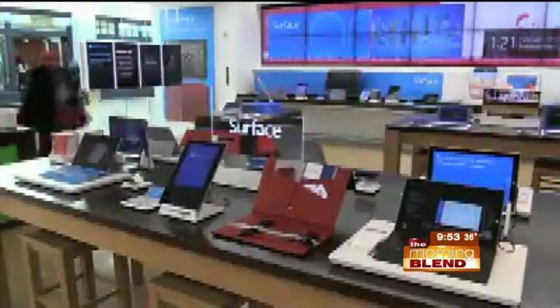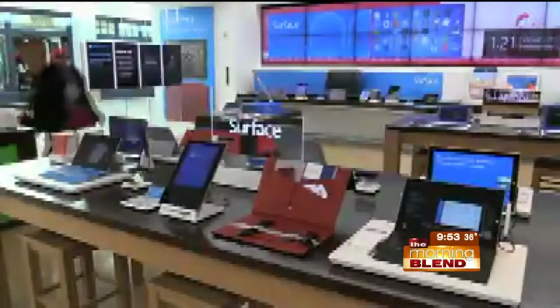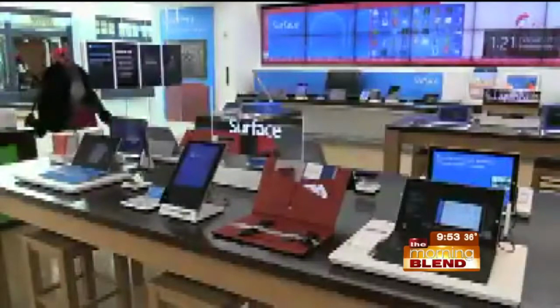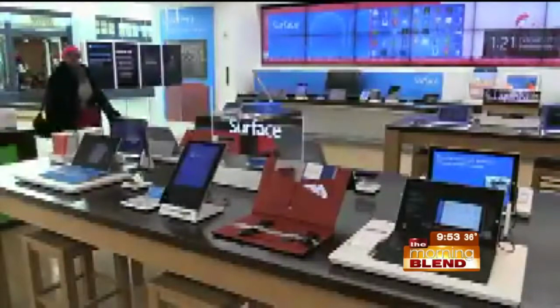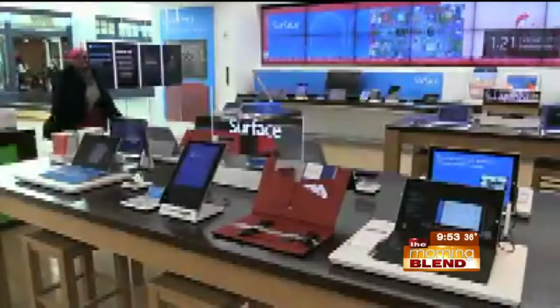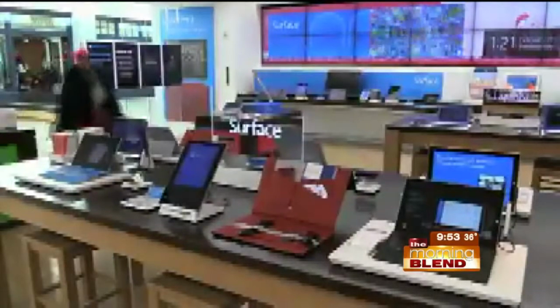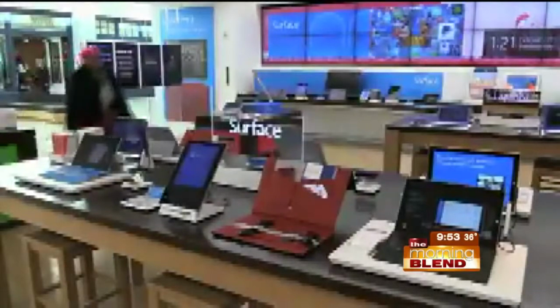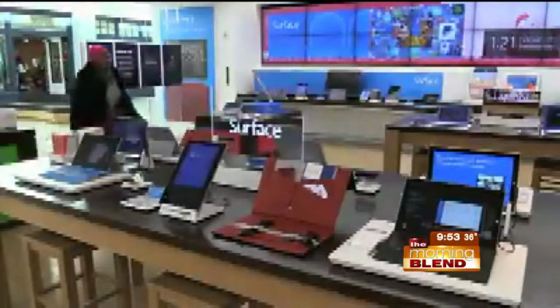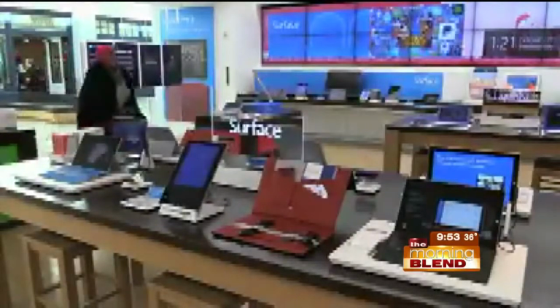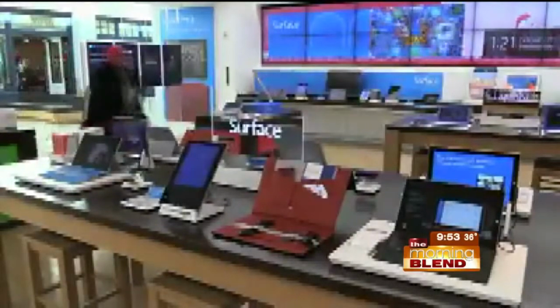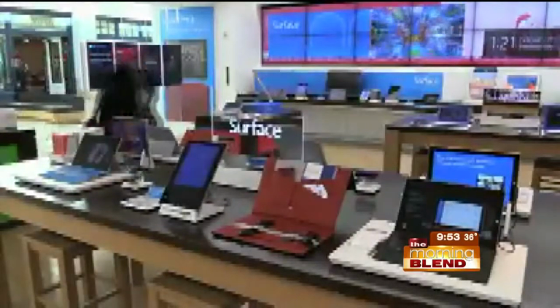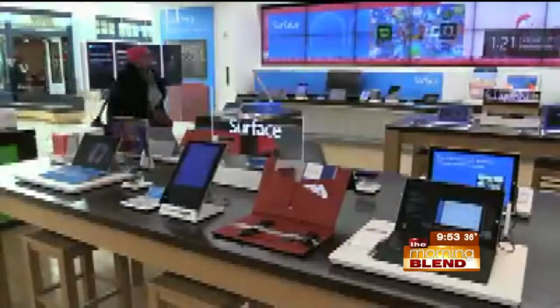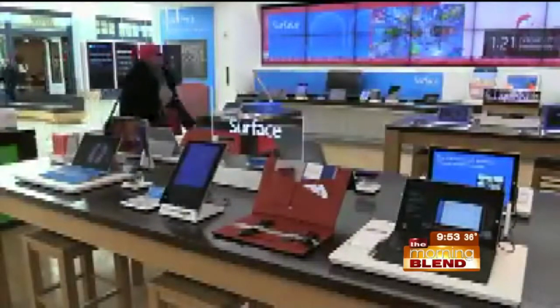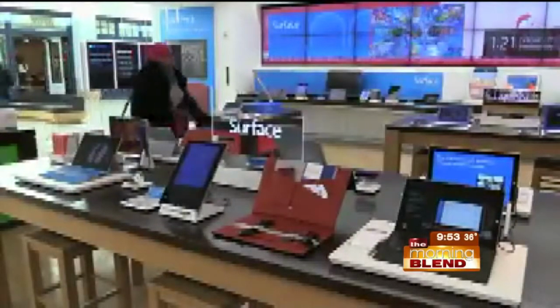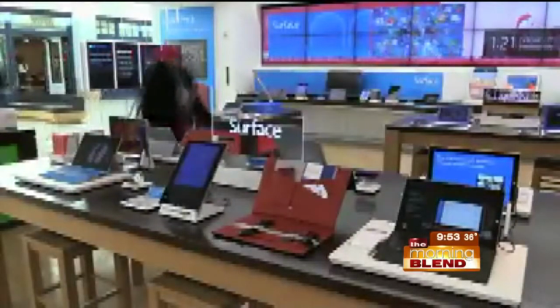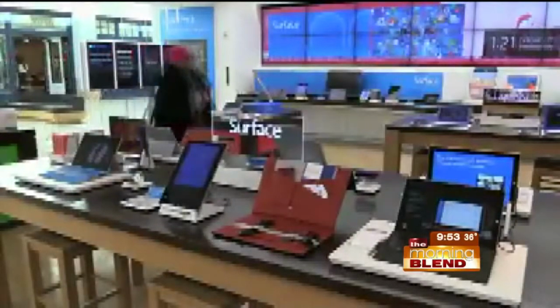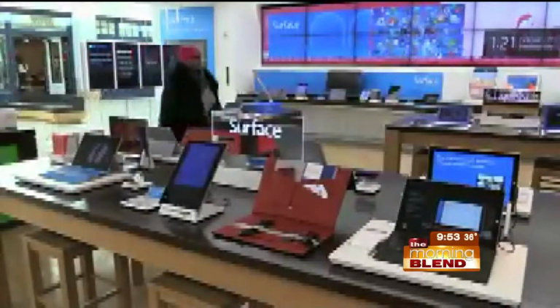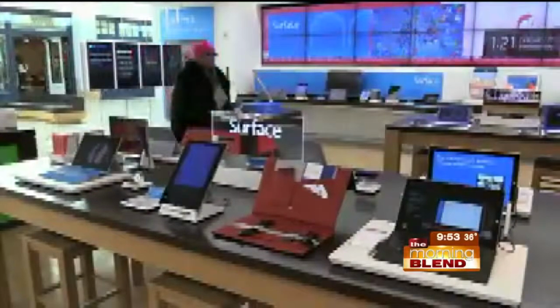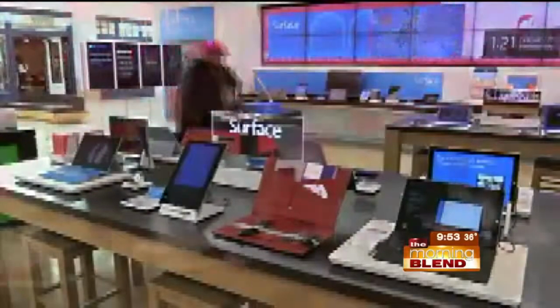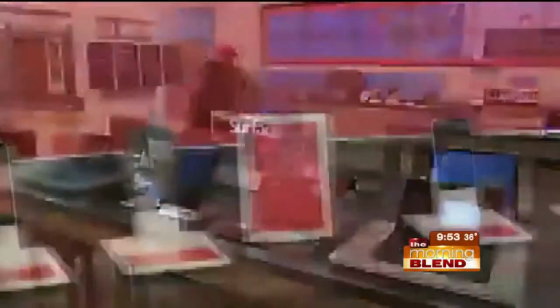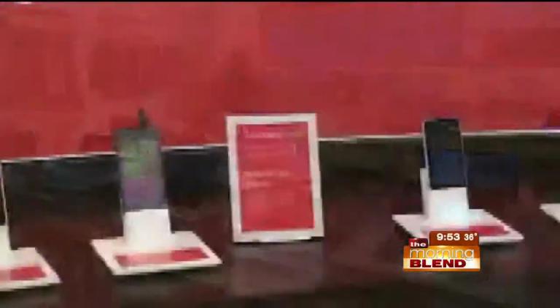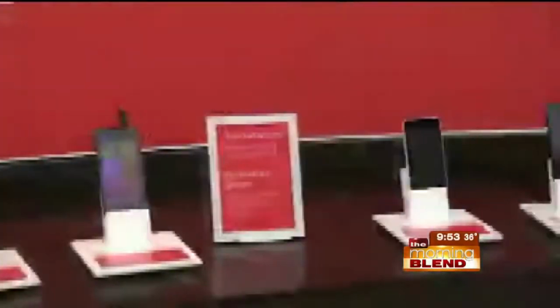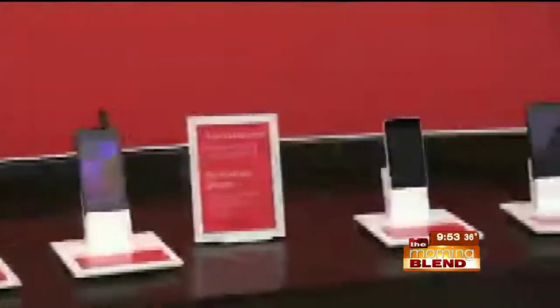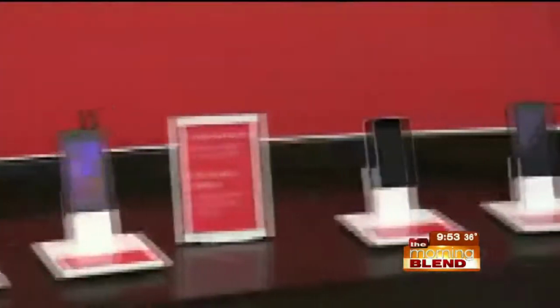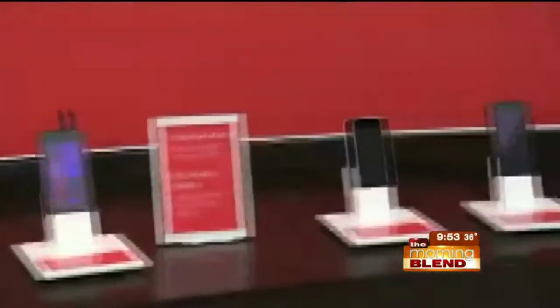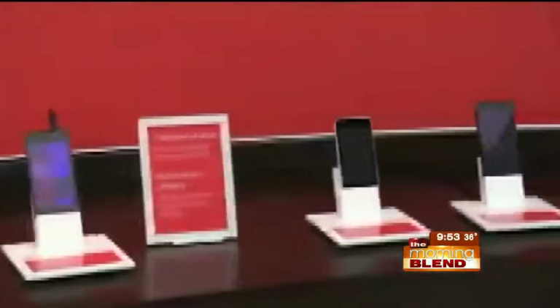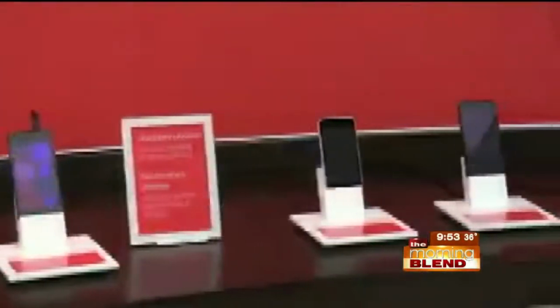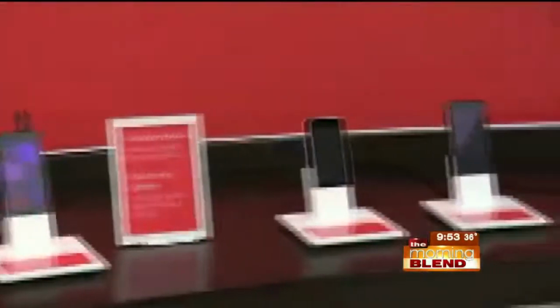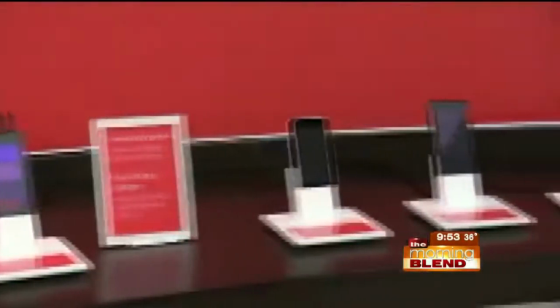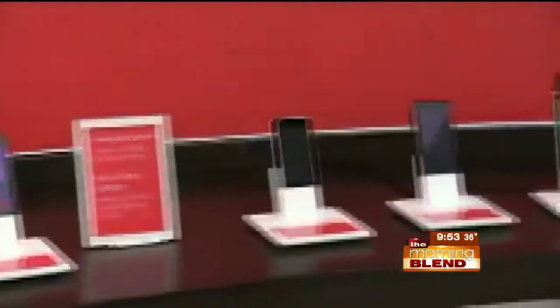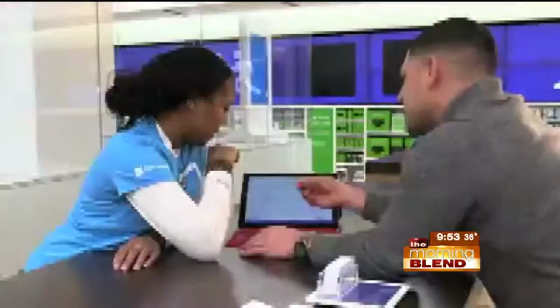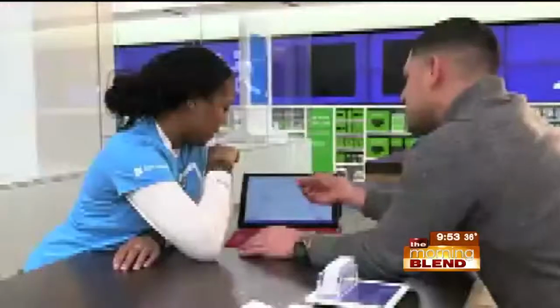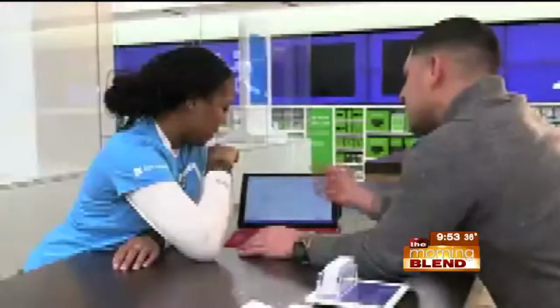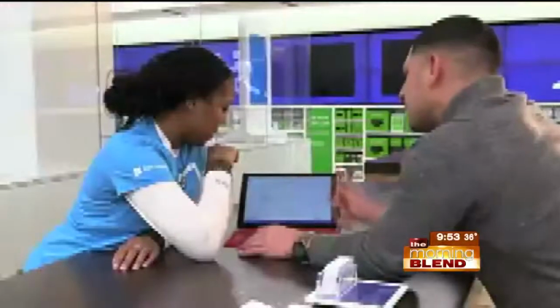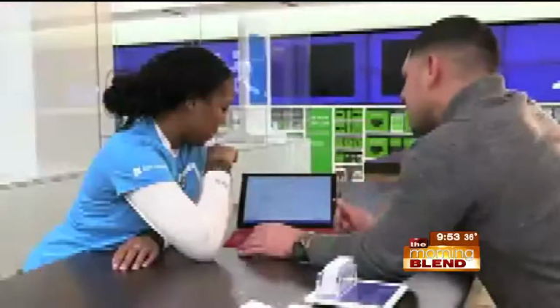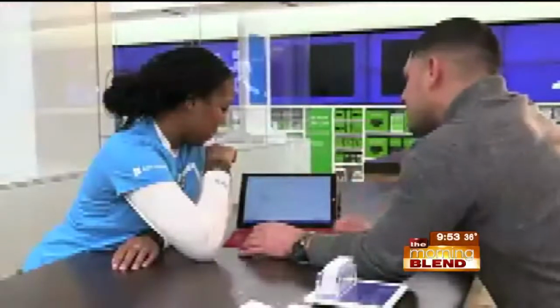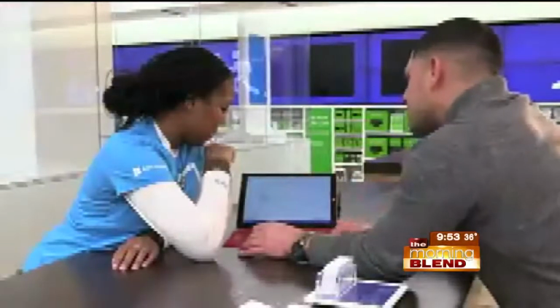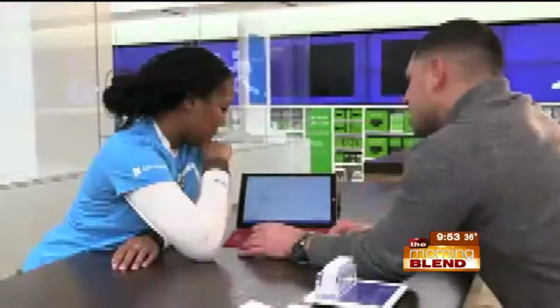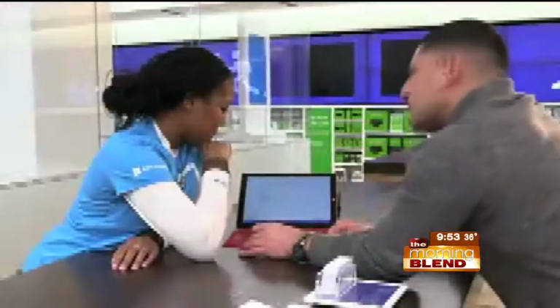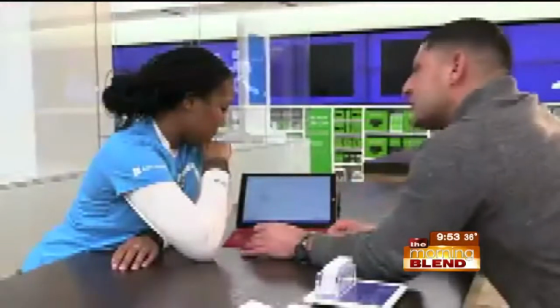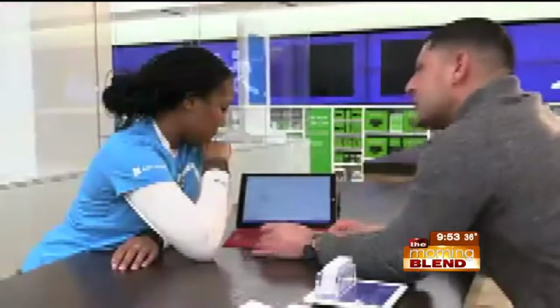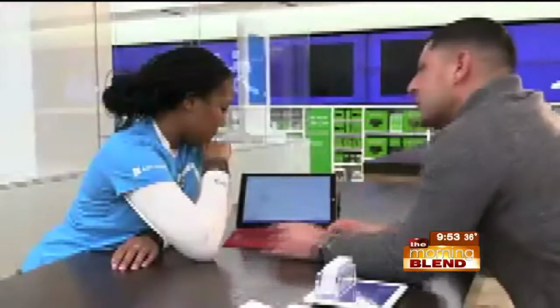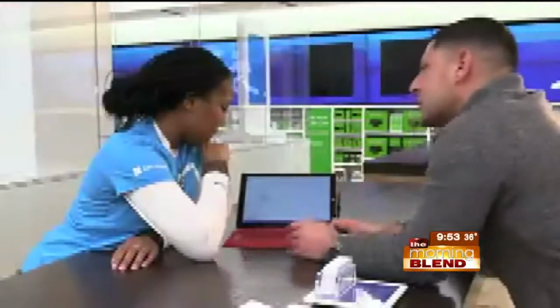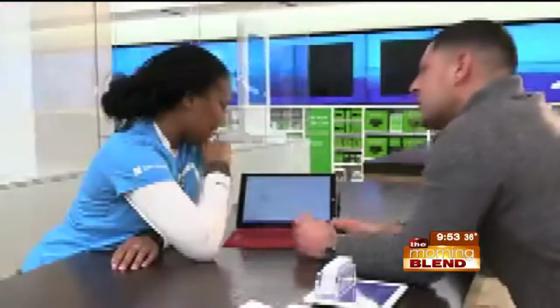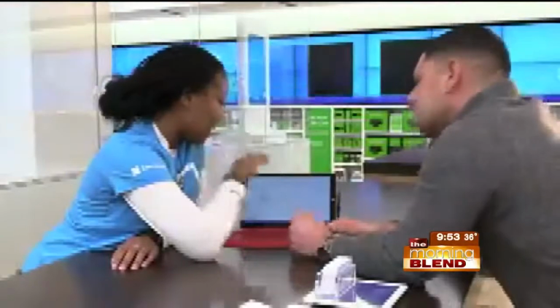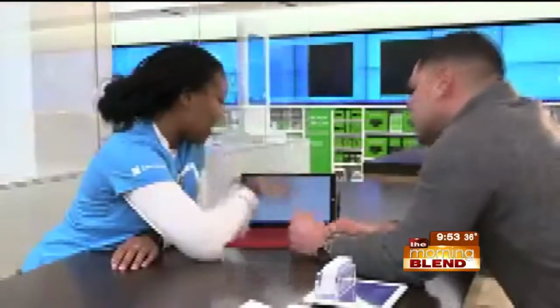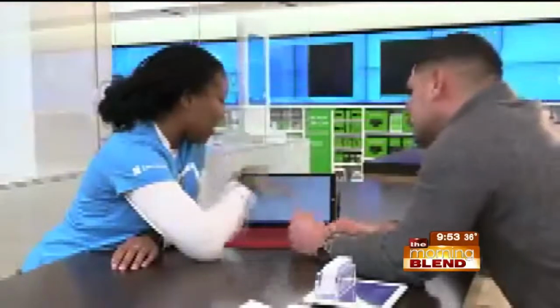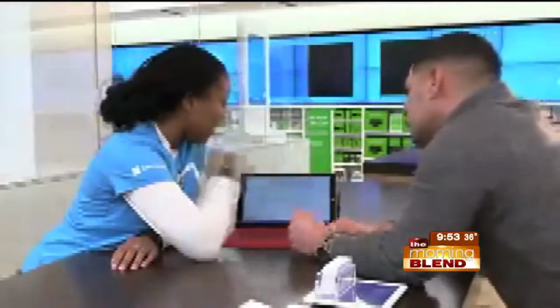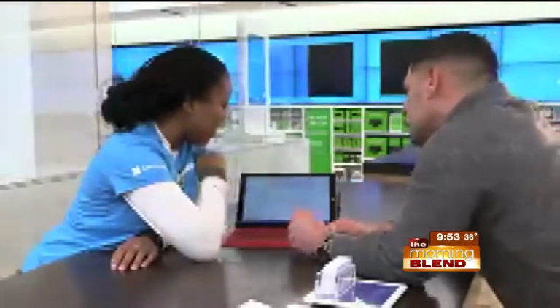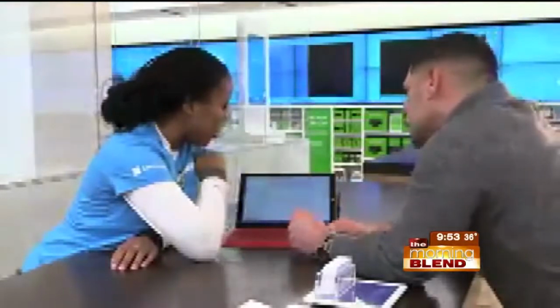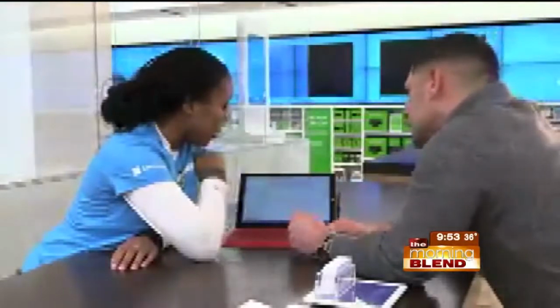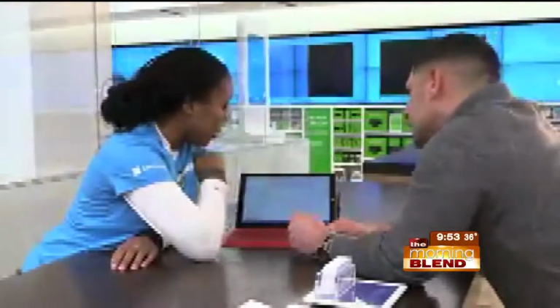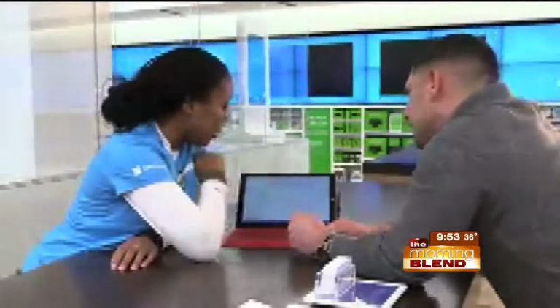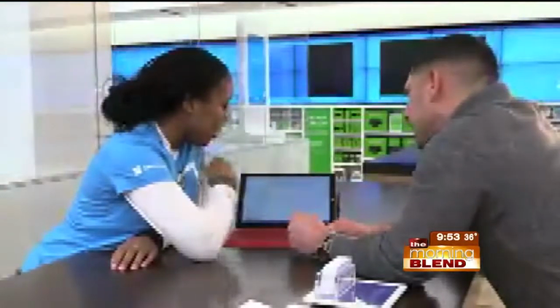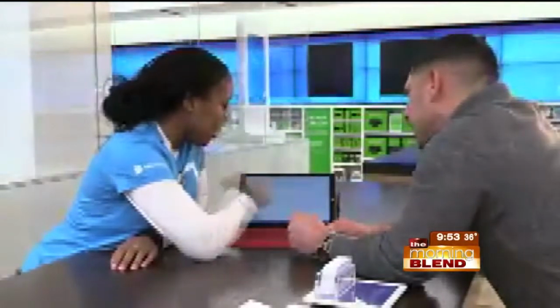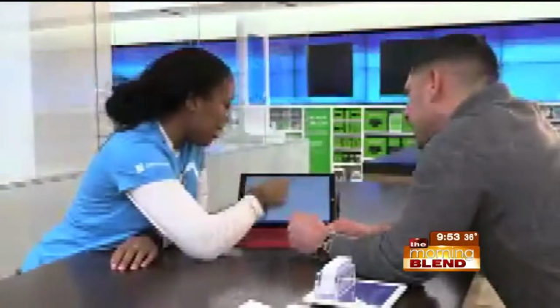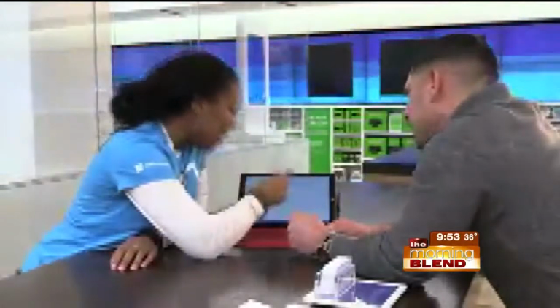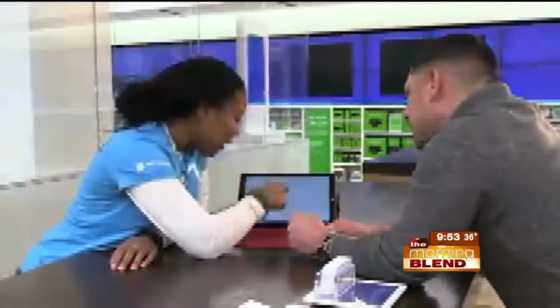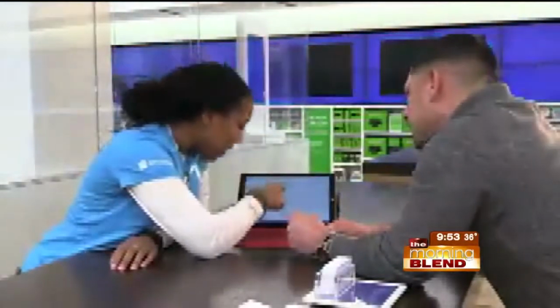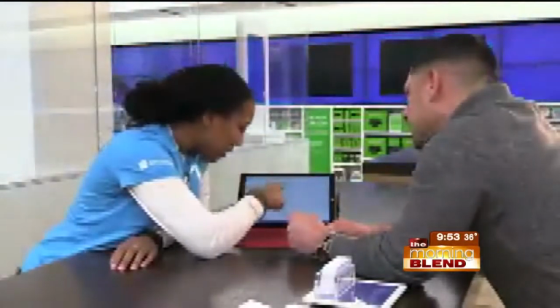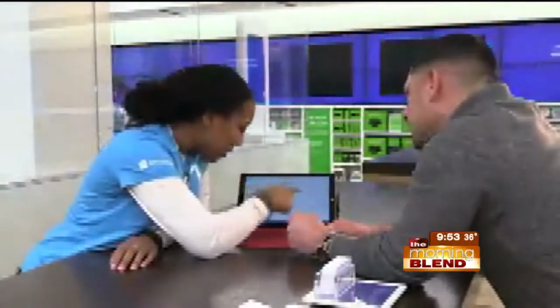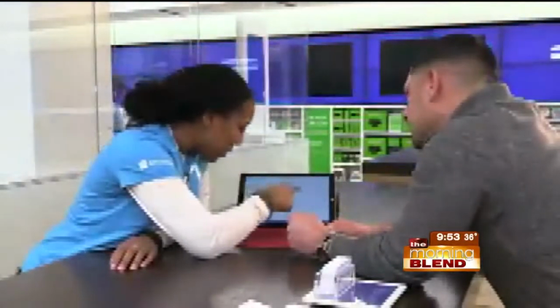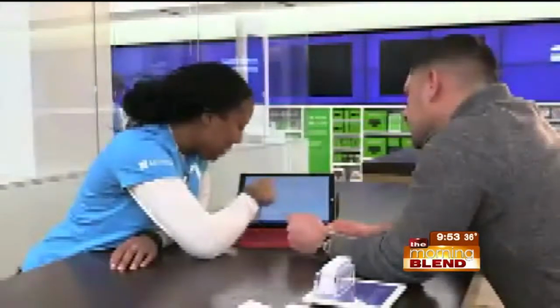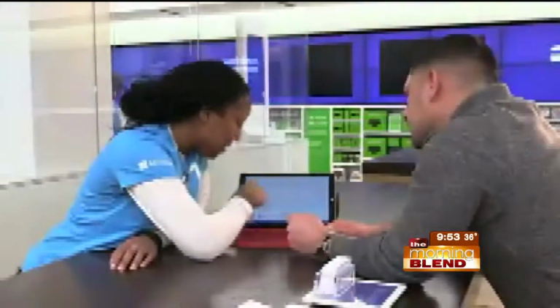Didn't buy your computer at the Microsoft Store? No problem. We have free services for anything Microsoft-related, including our office products.